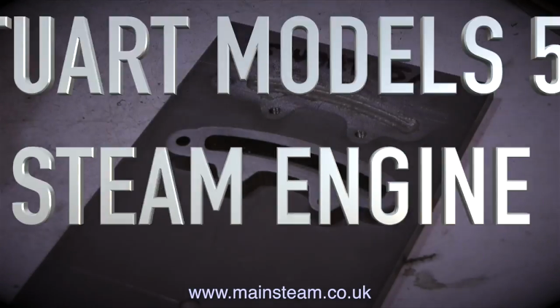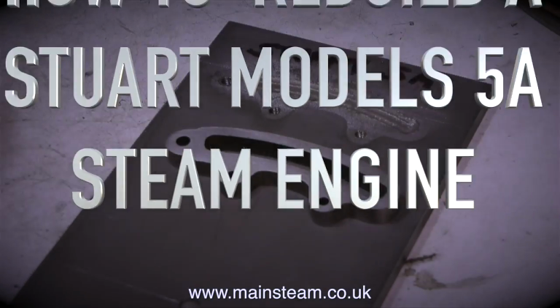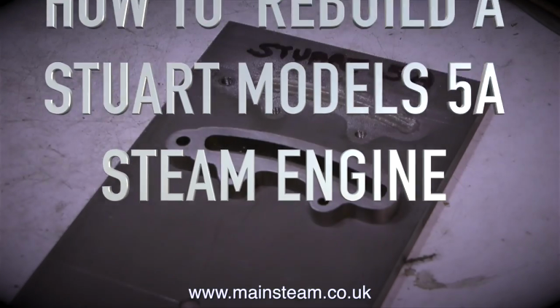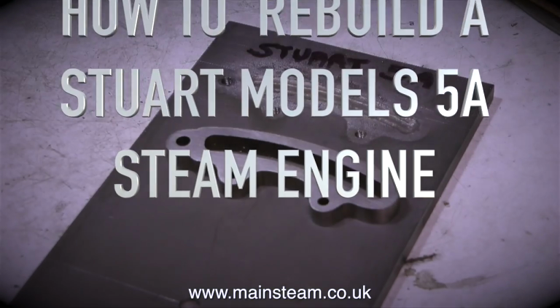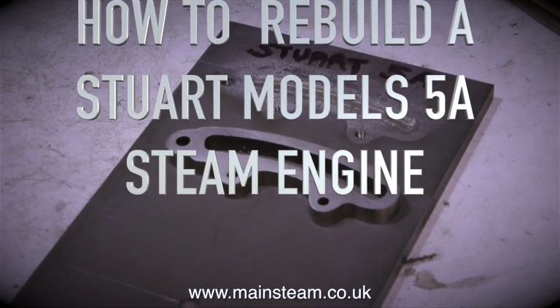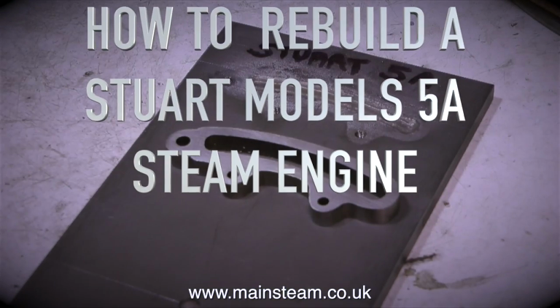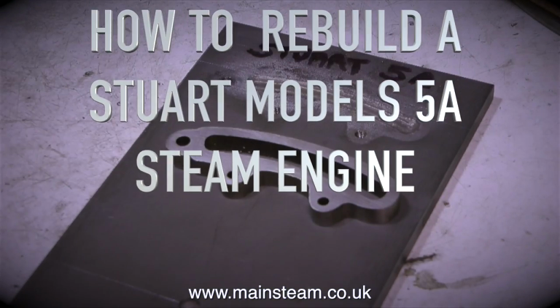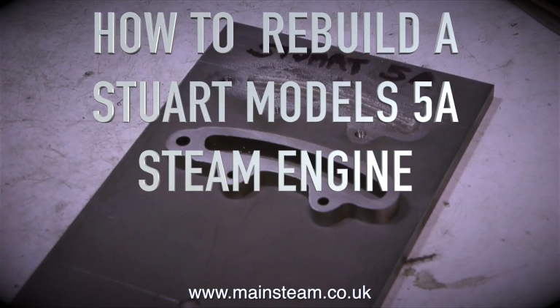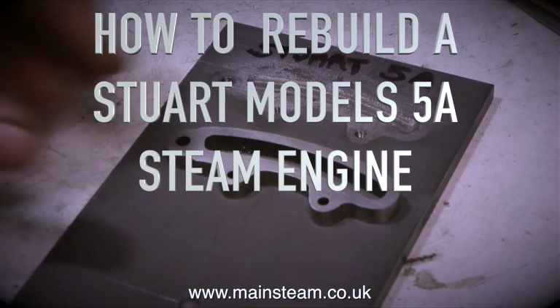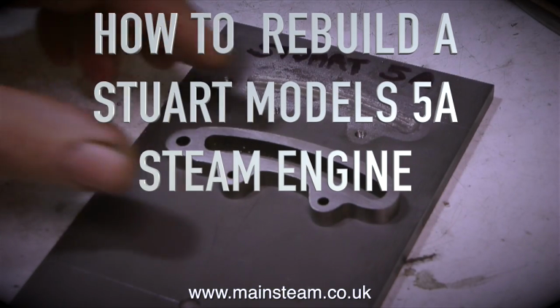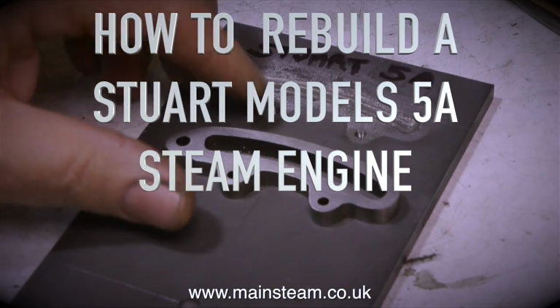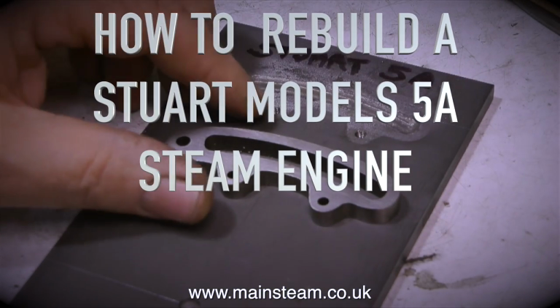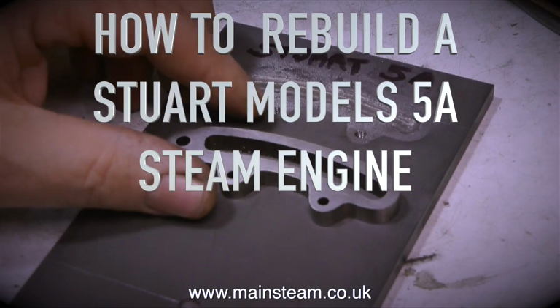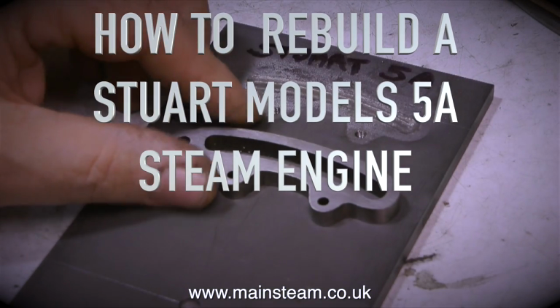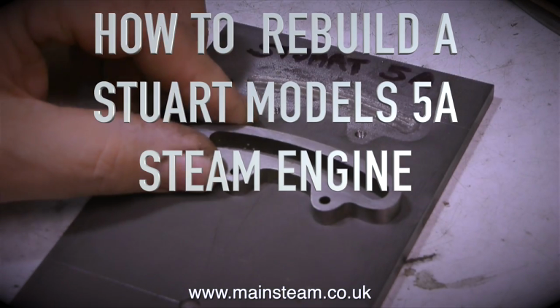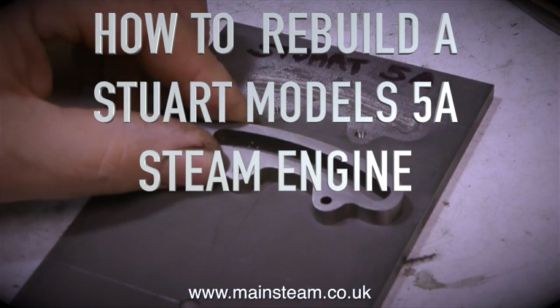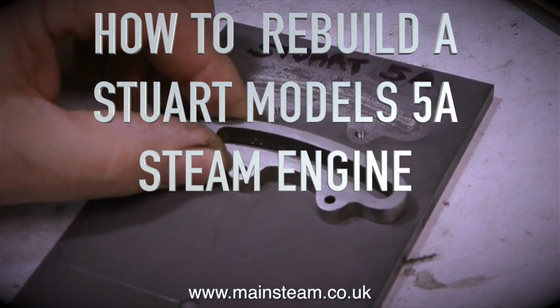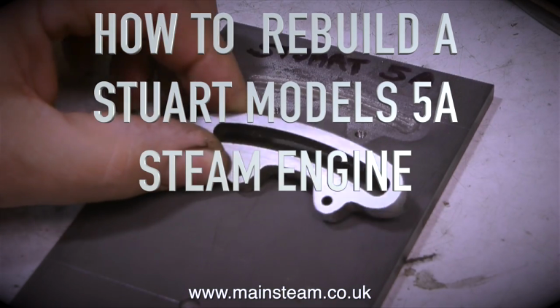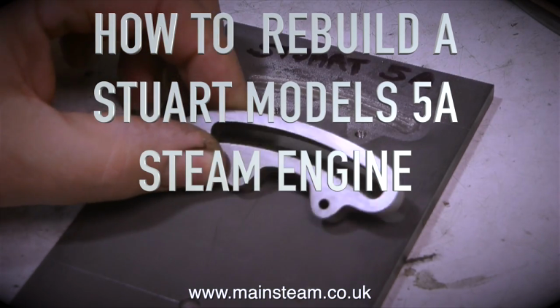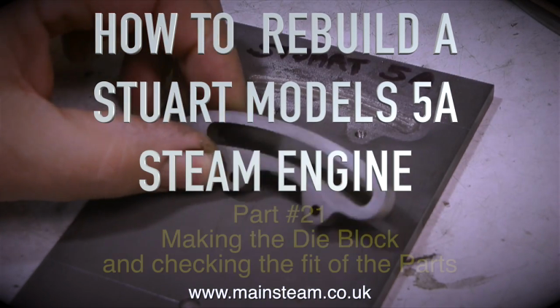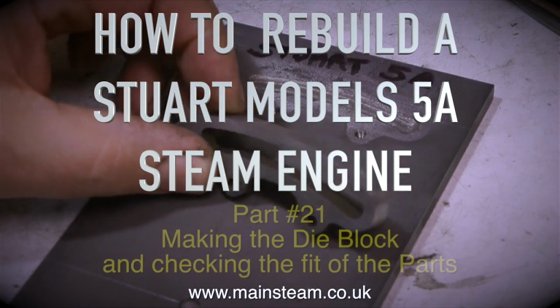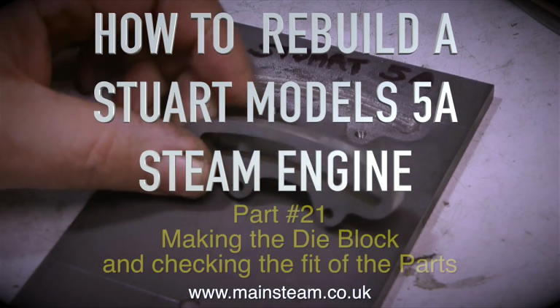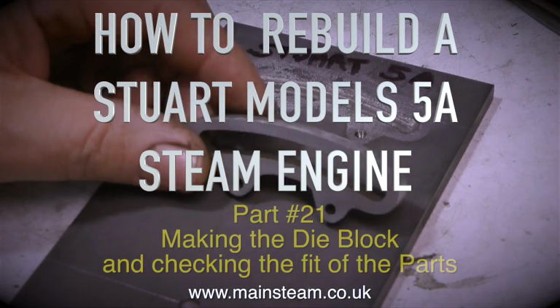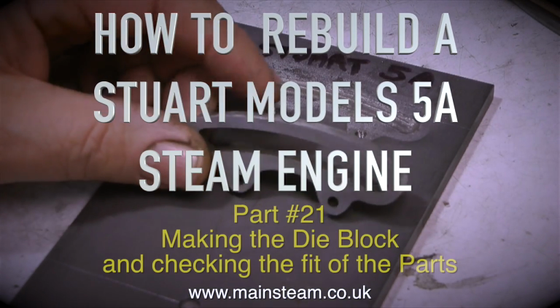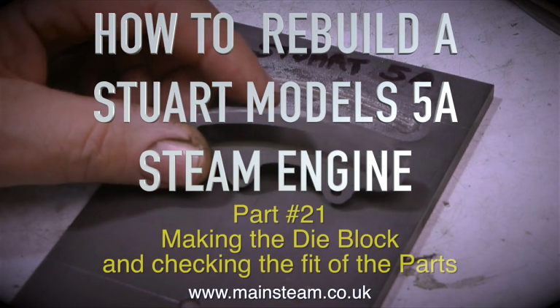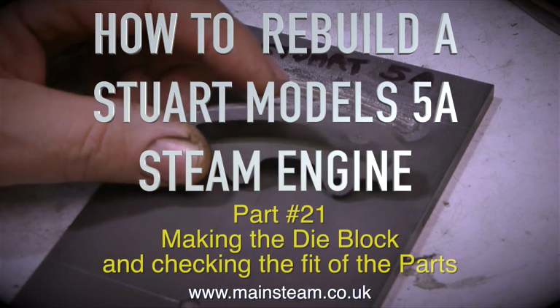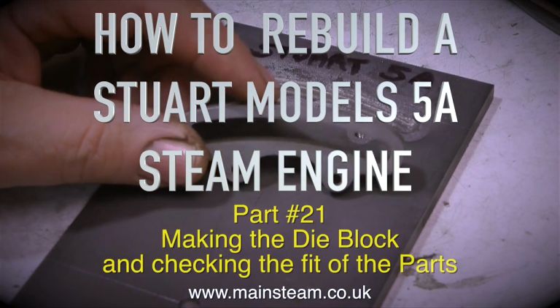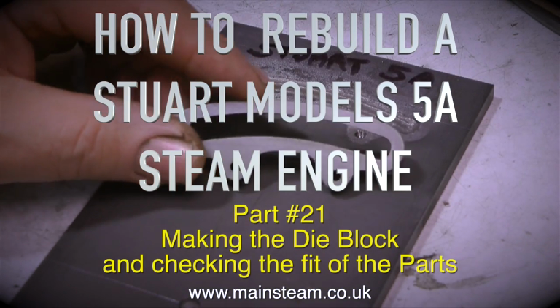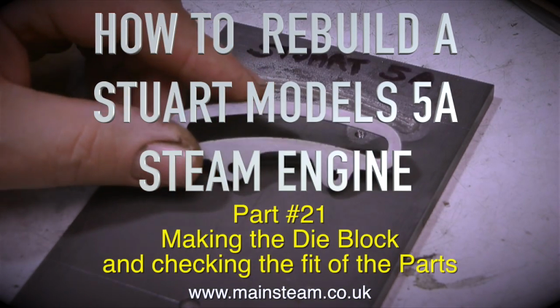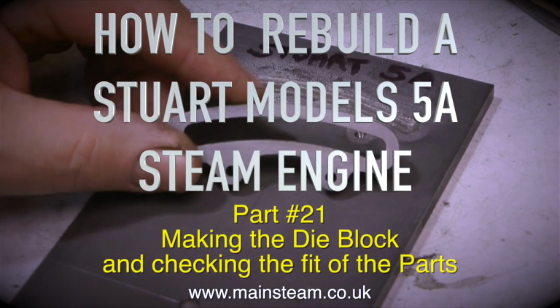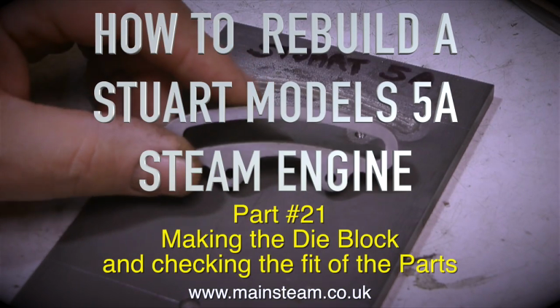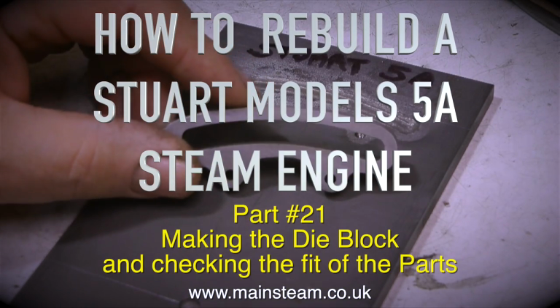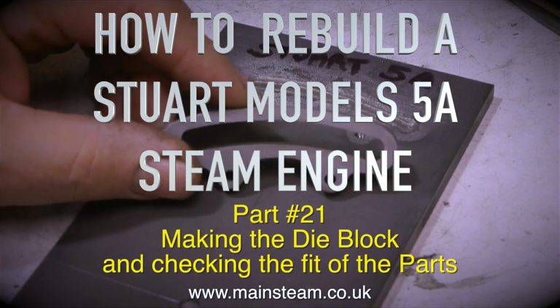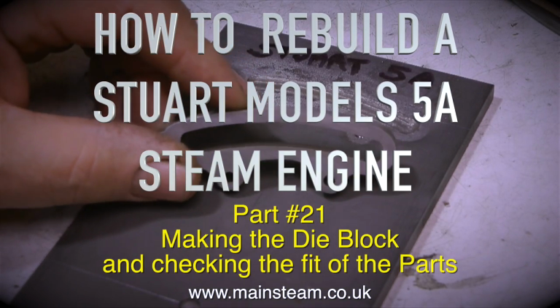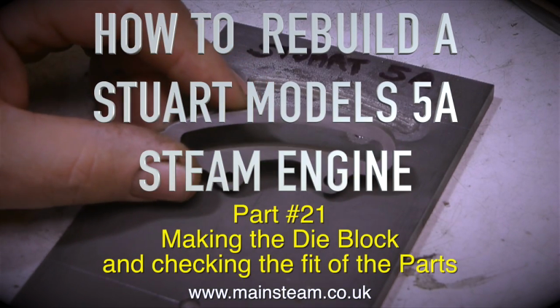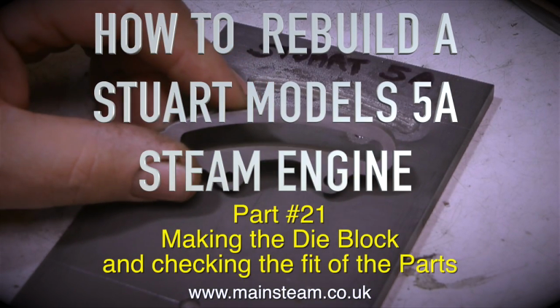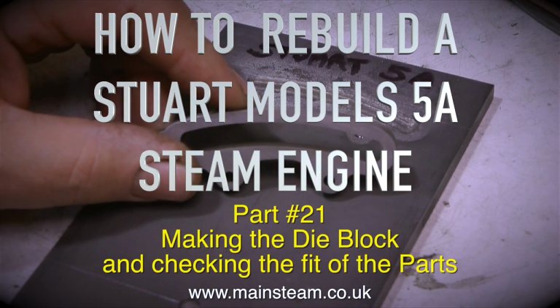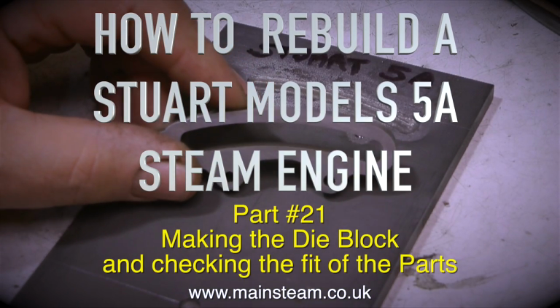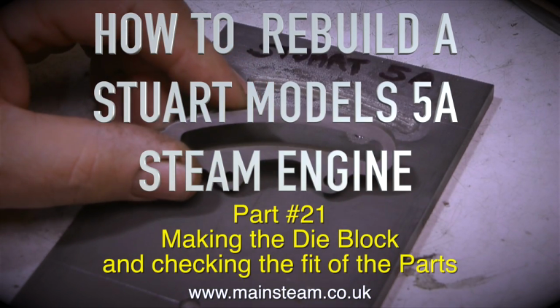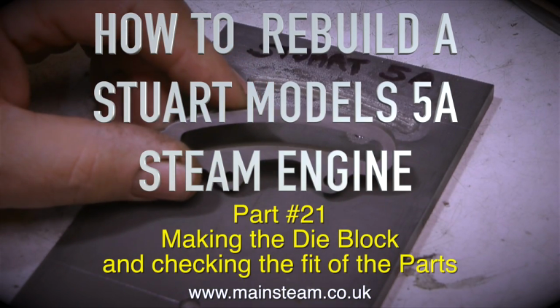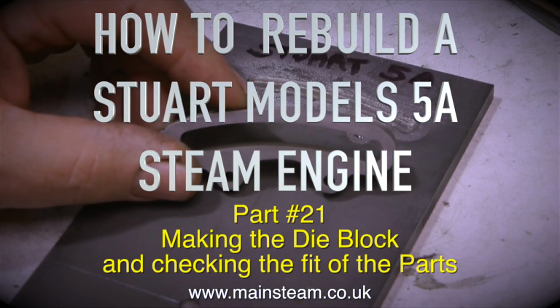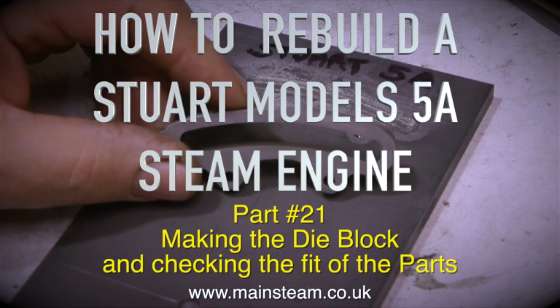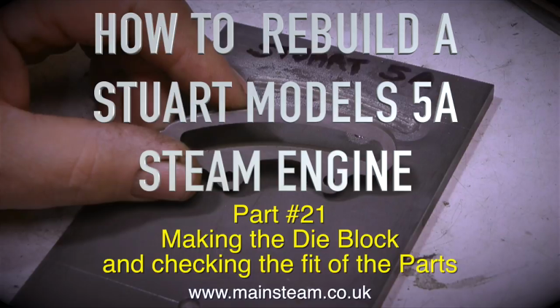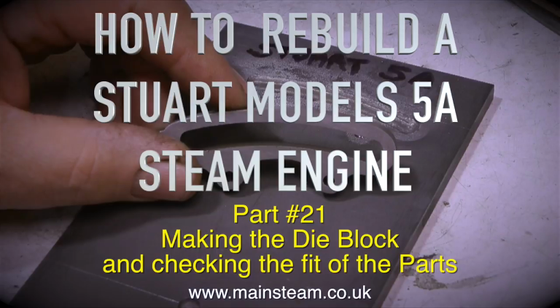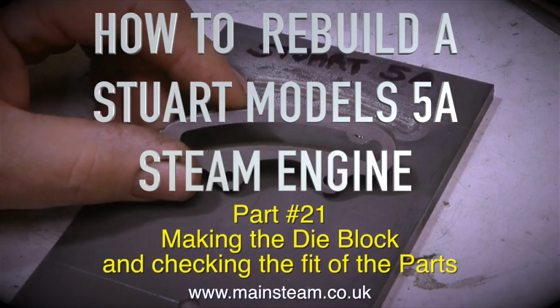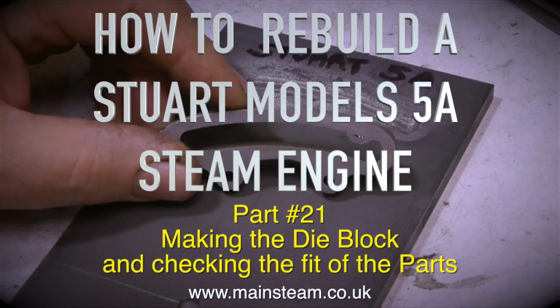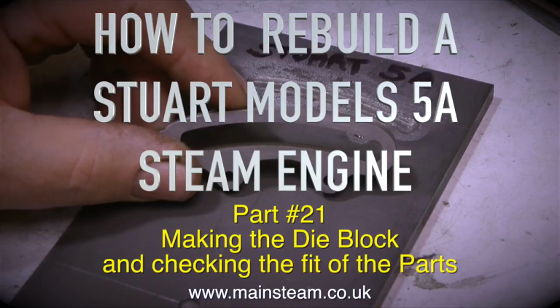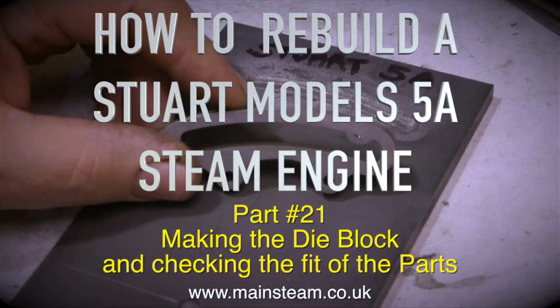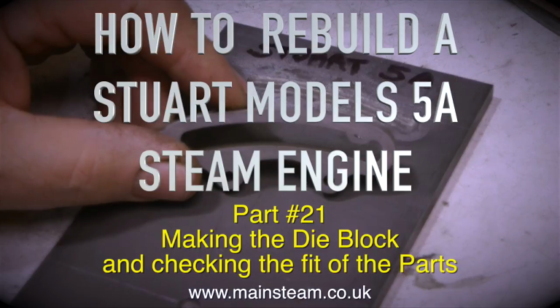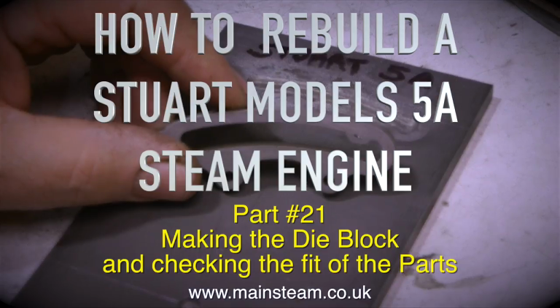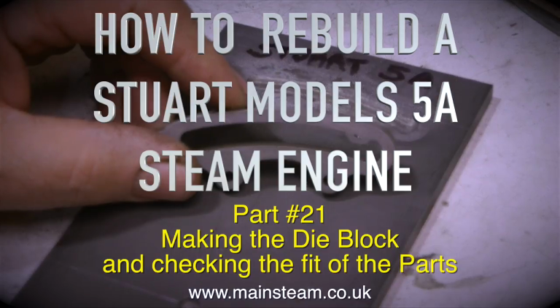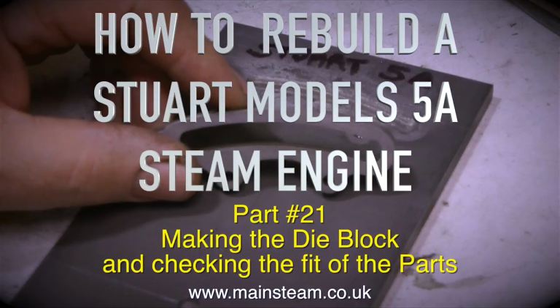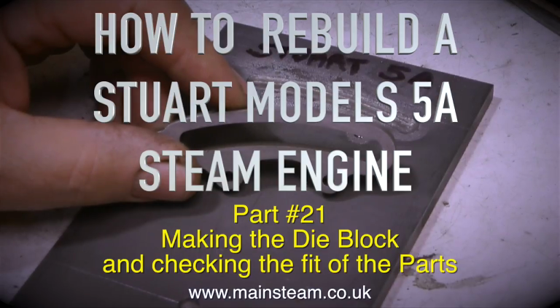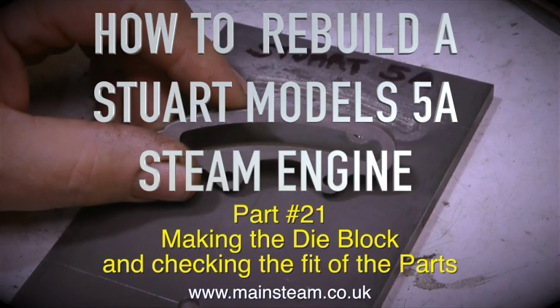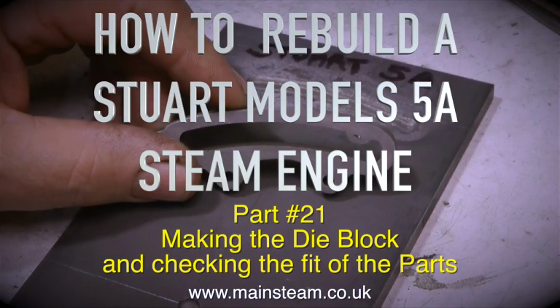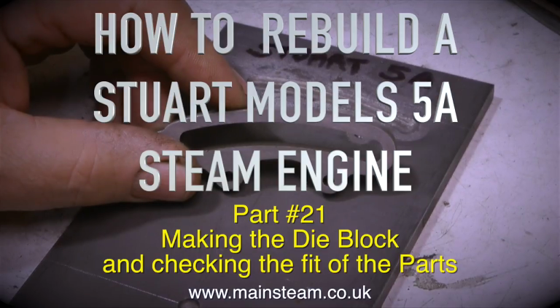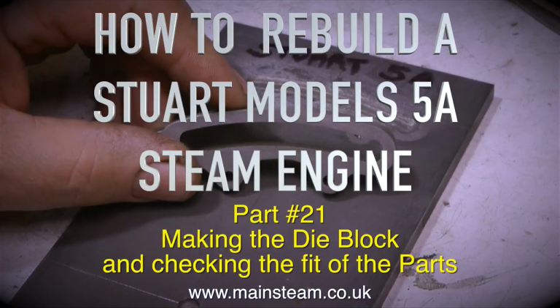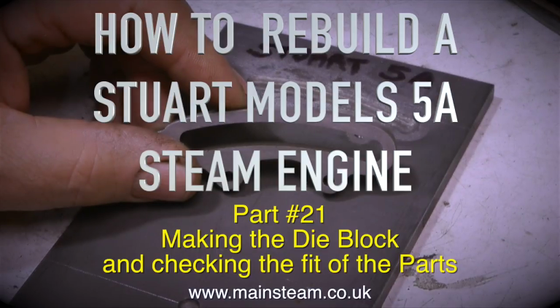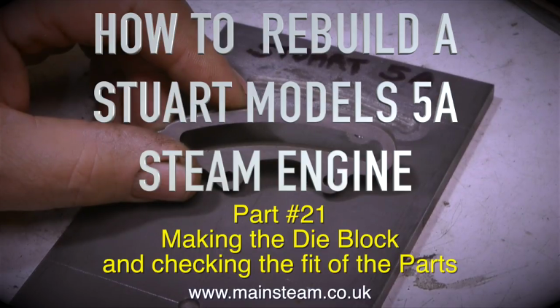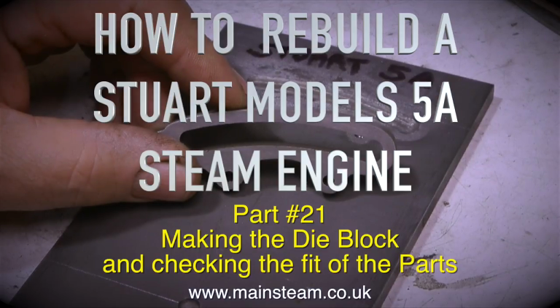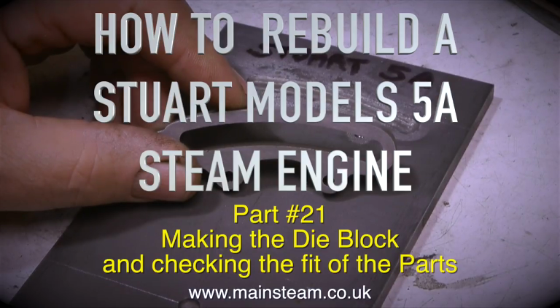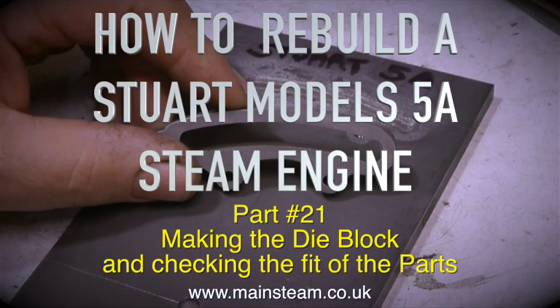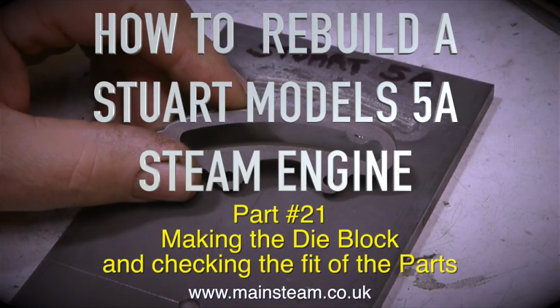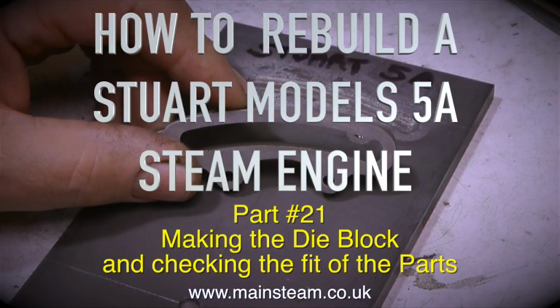How to rebuild a Stuart Models 5A steam engine, part 21 - making the die block and checking the fit of the parts.